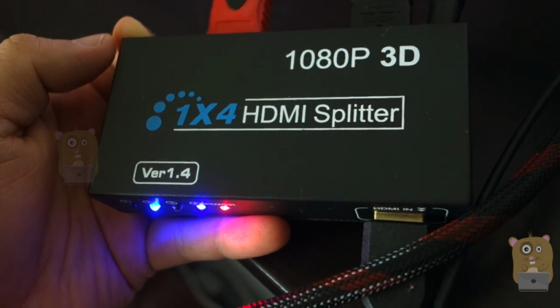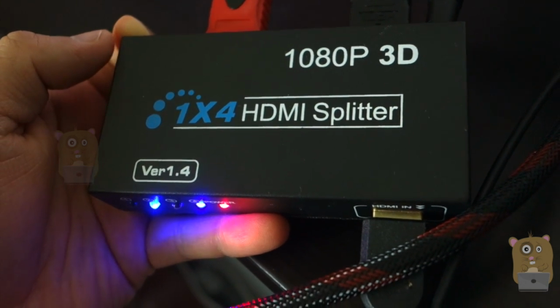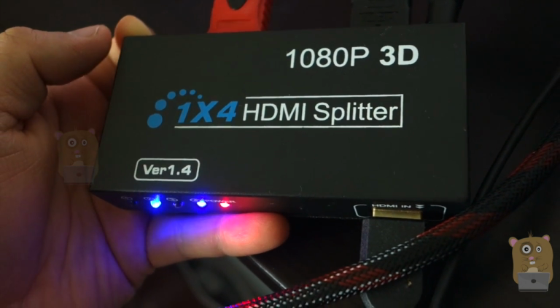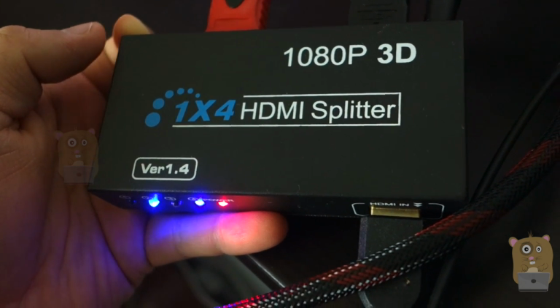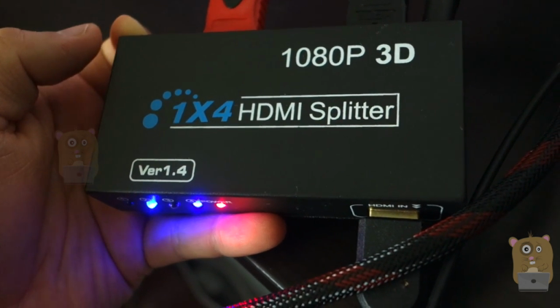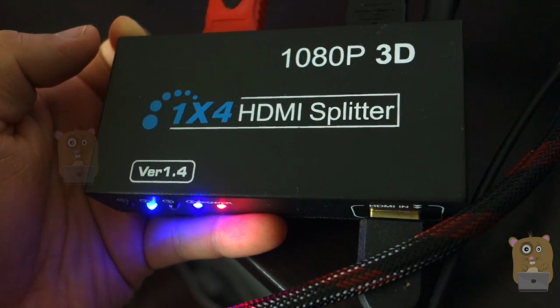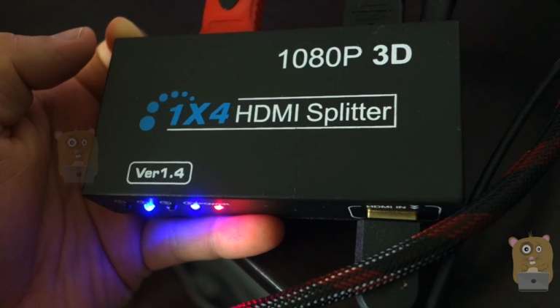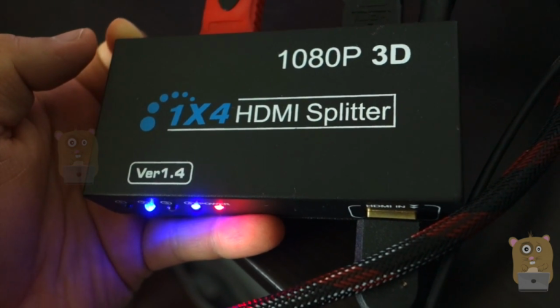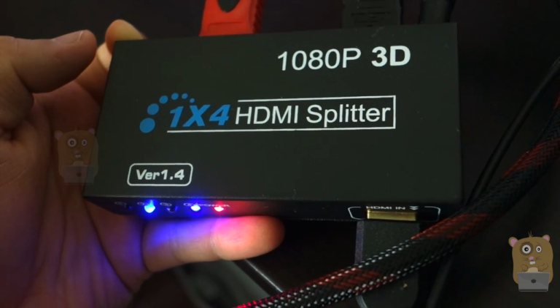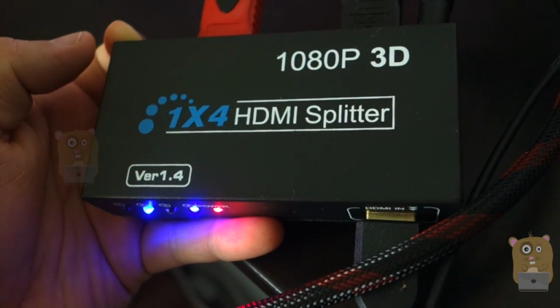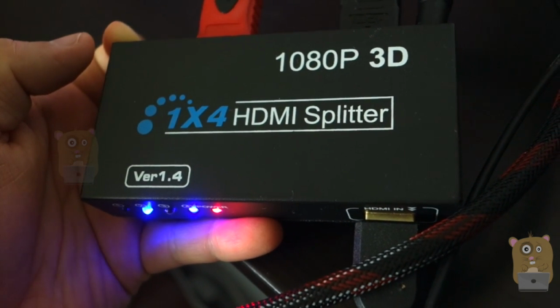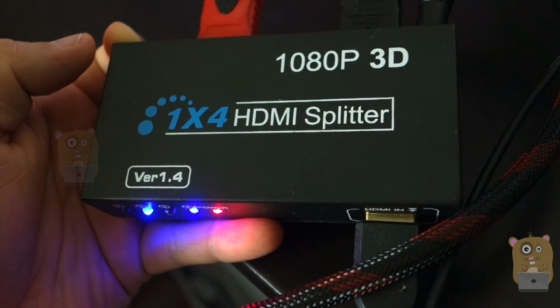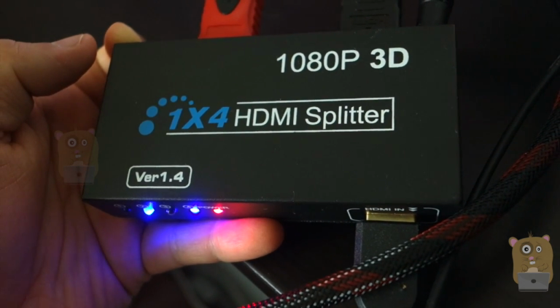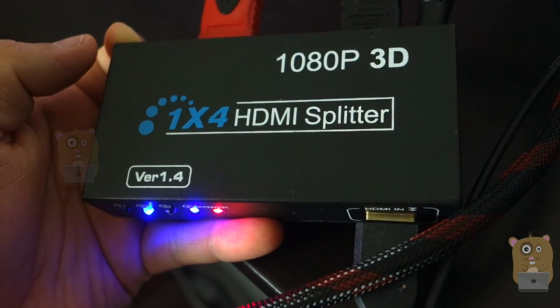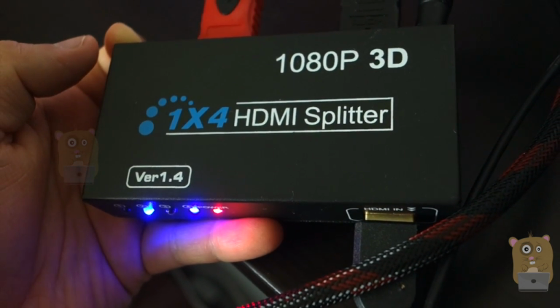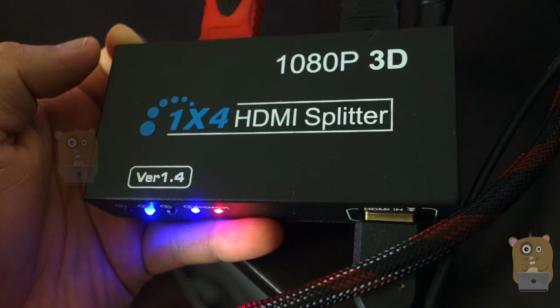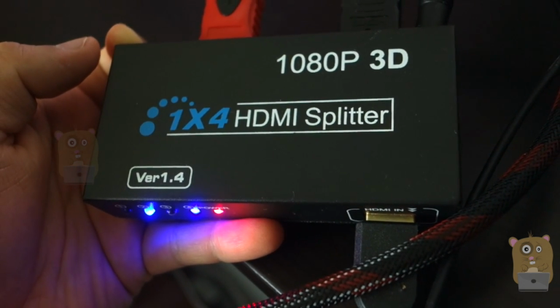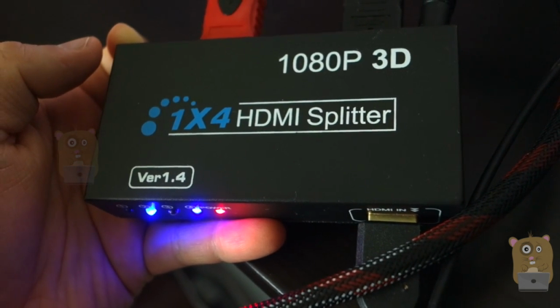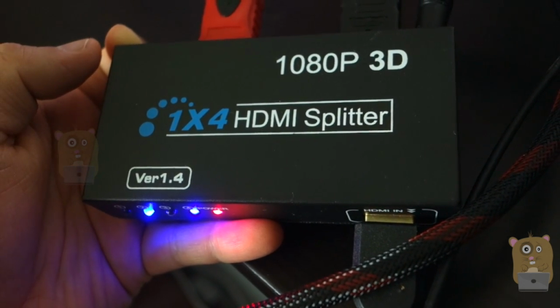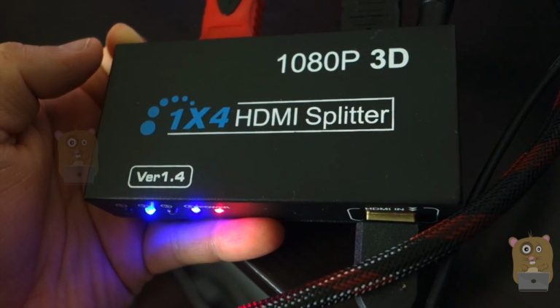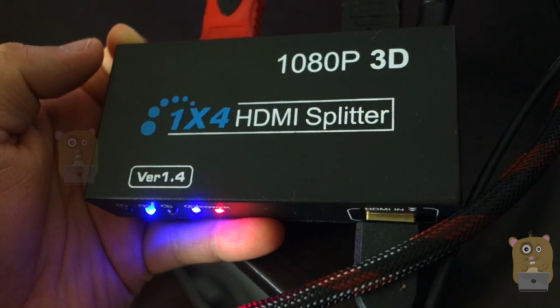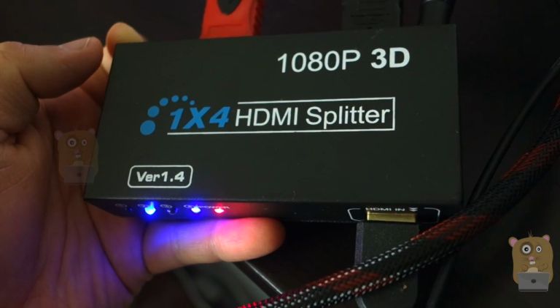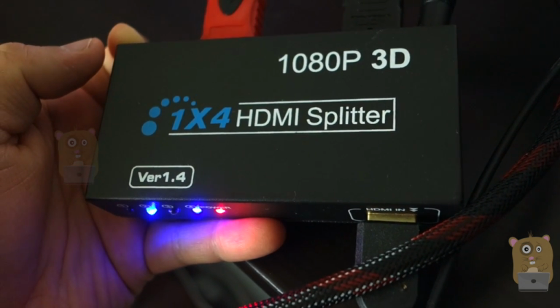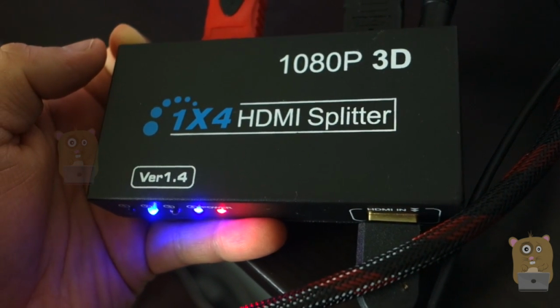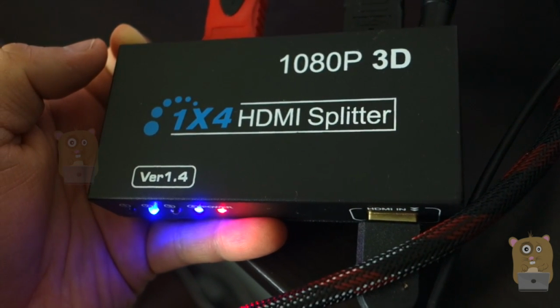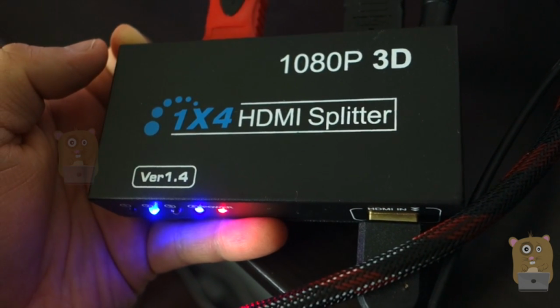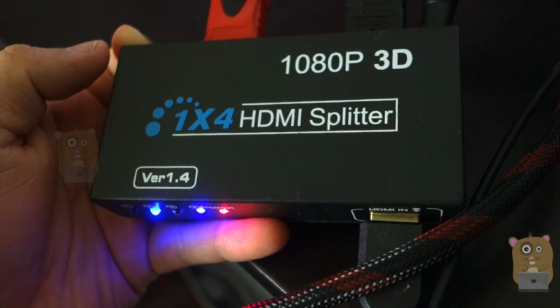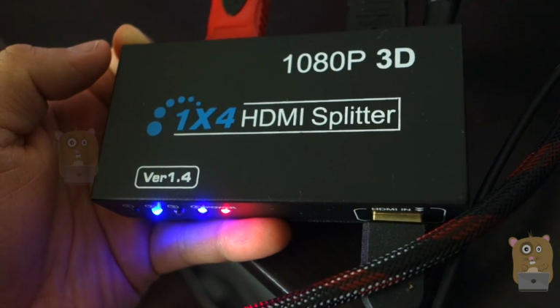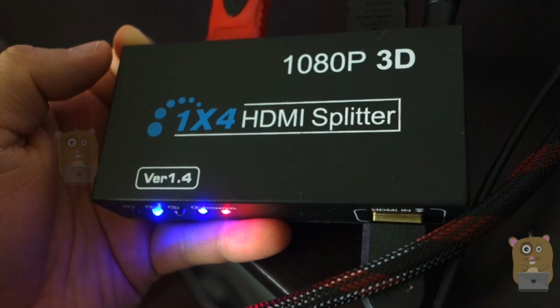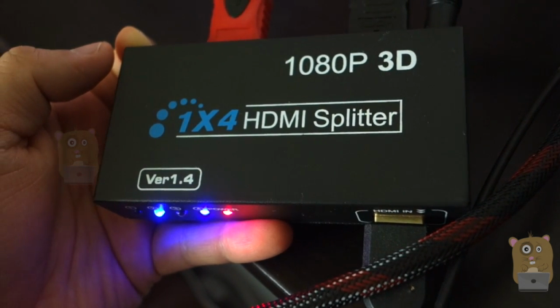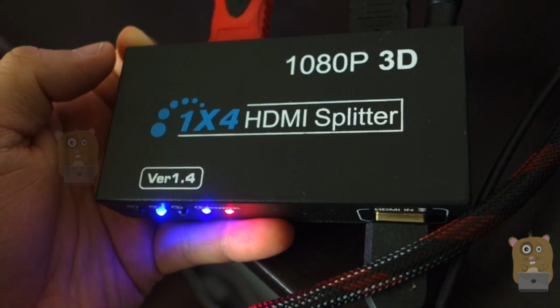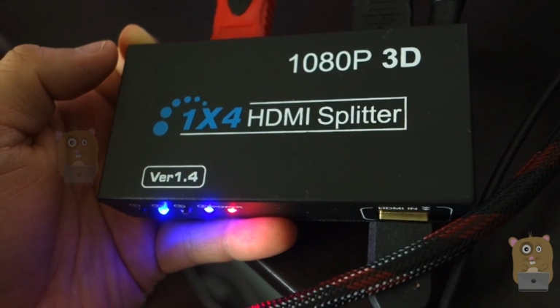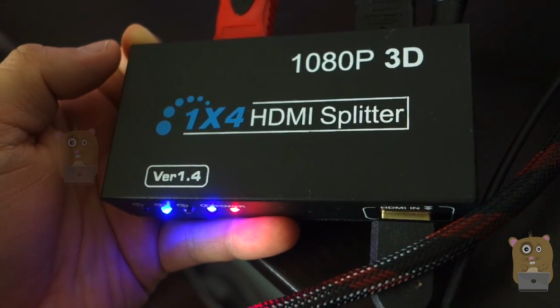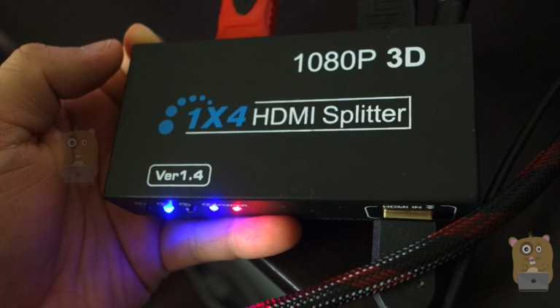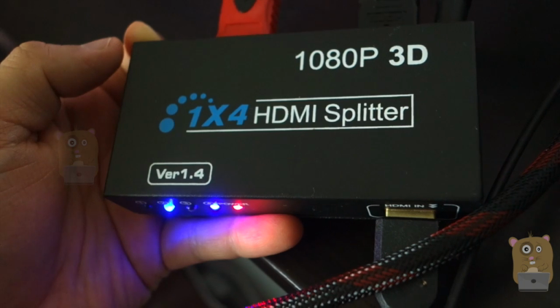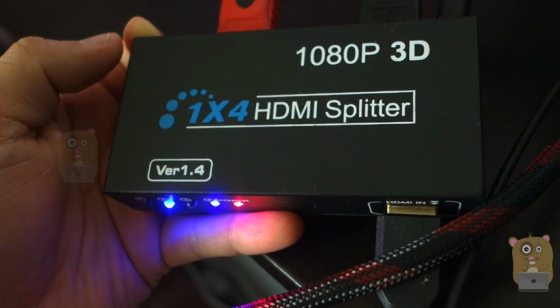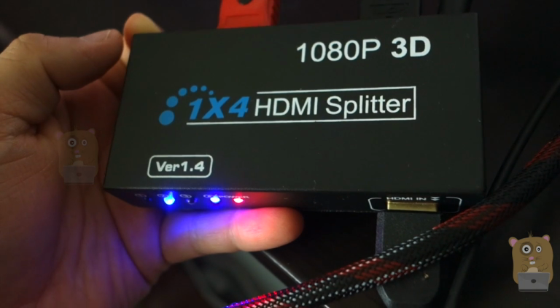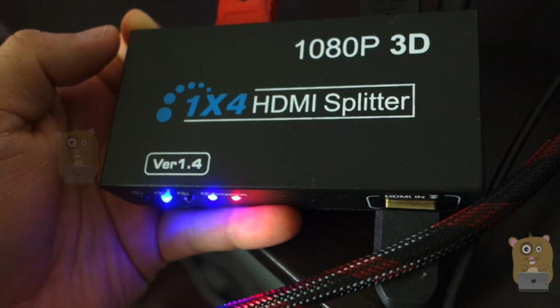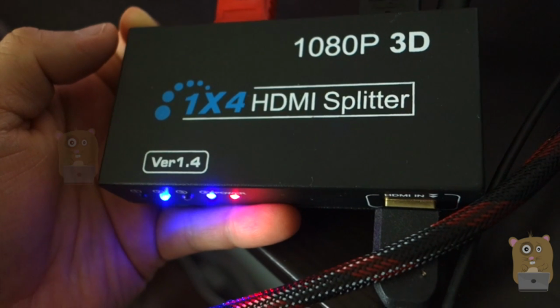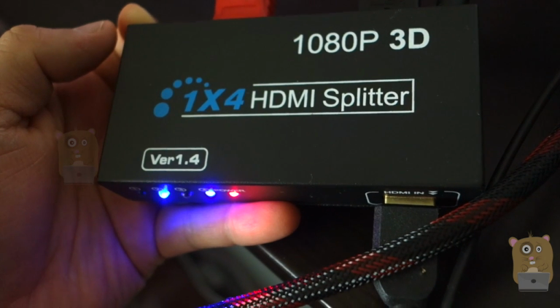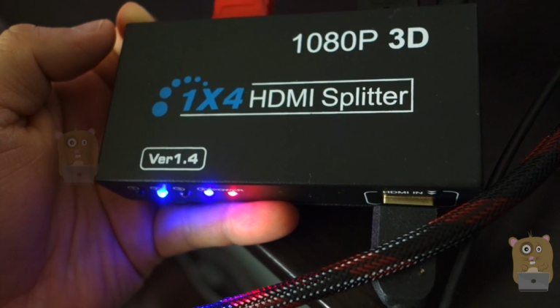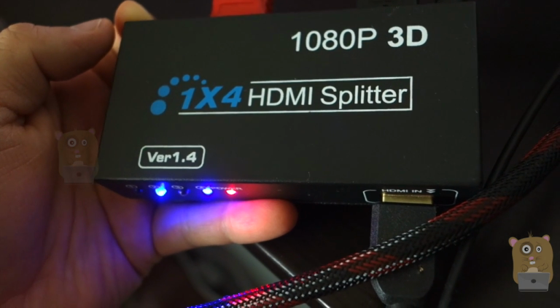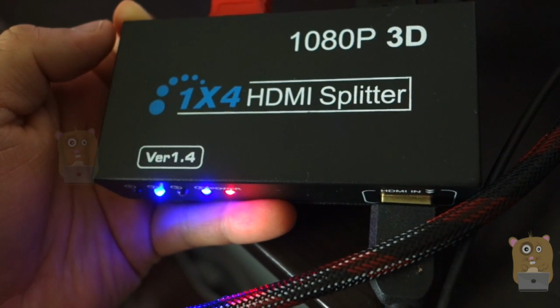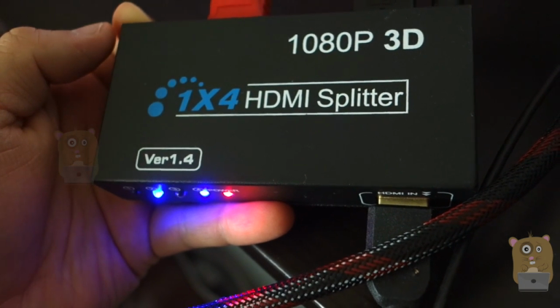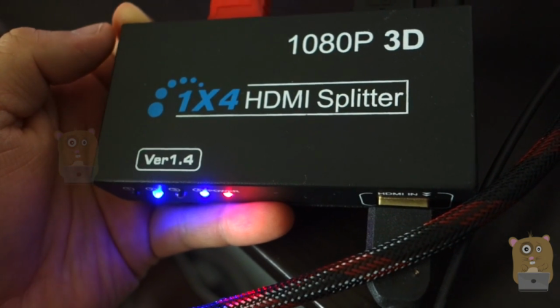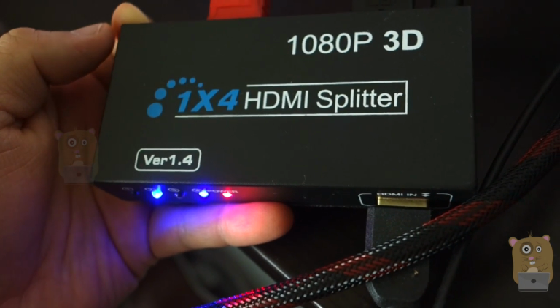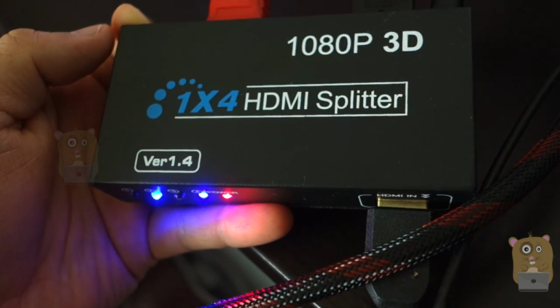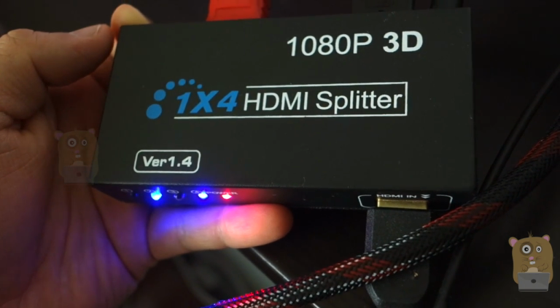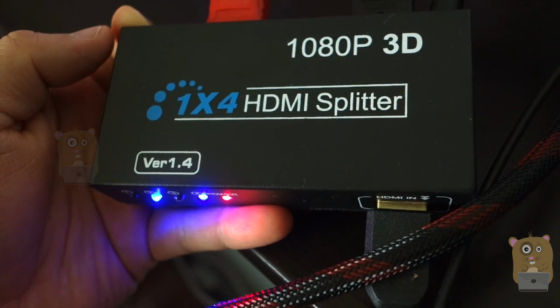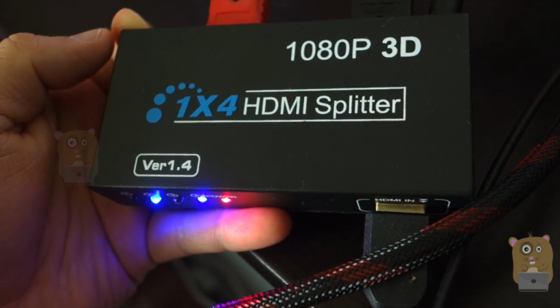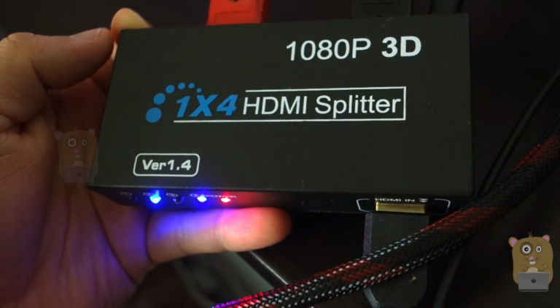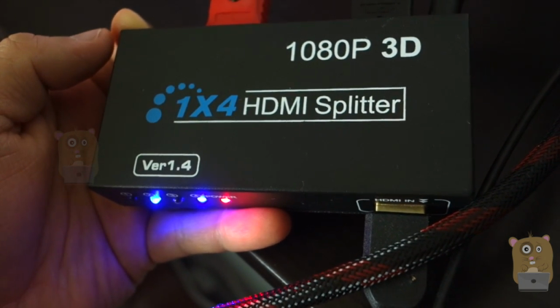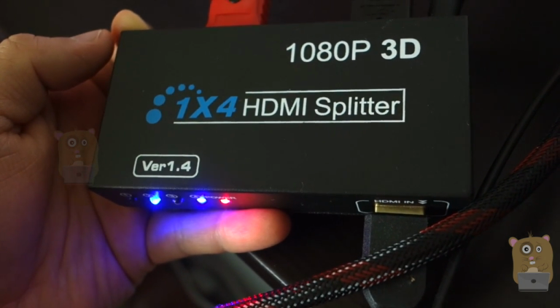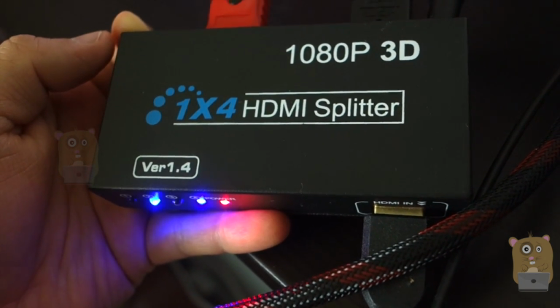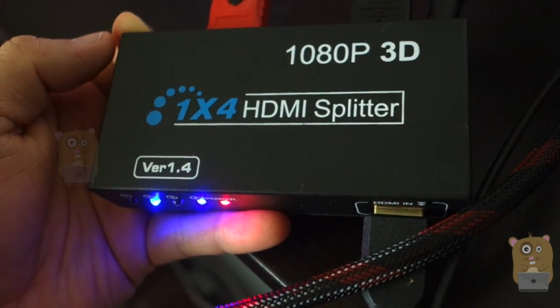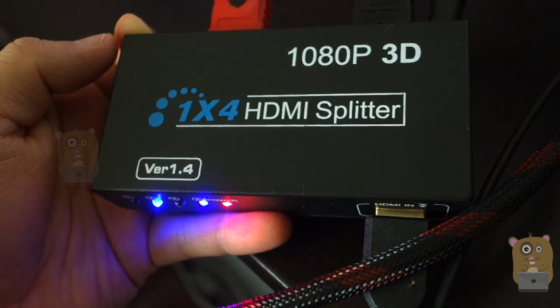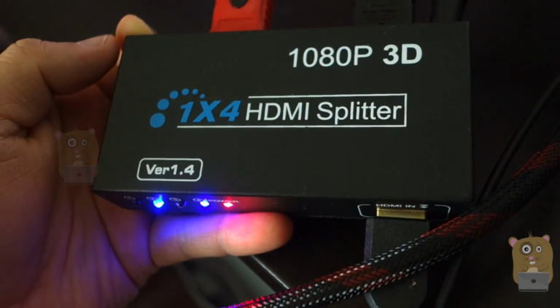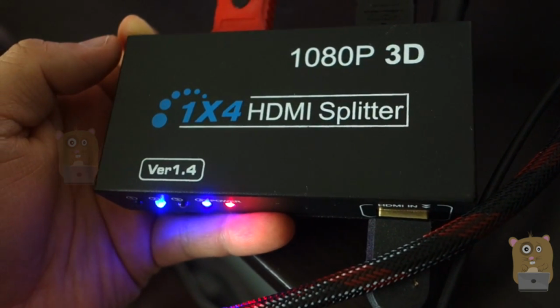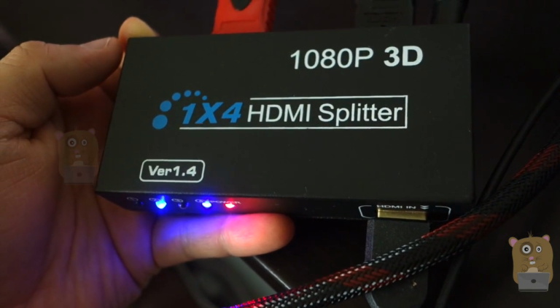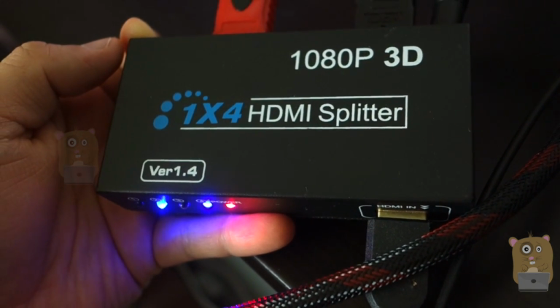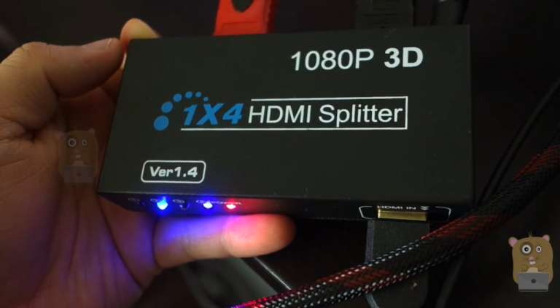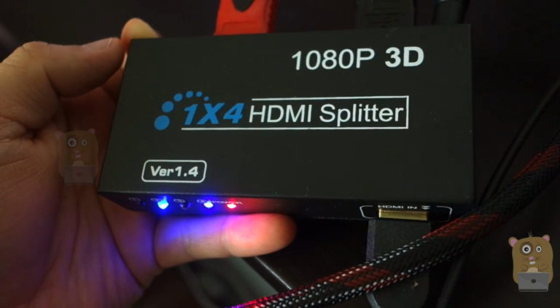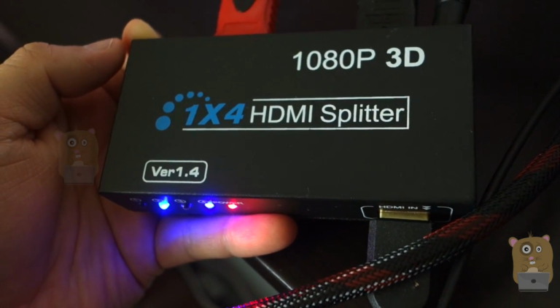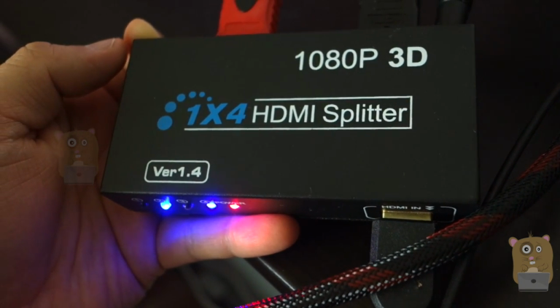Thanks for watching this video on the Auto WT HDMI Splitter. If you guys have any questions, comments, or suggestions, feel free to contact me. Thanks for watching, bye.